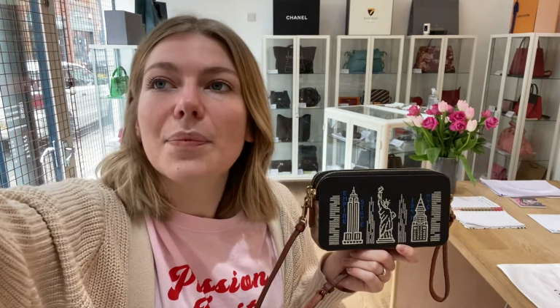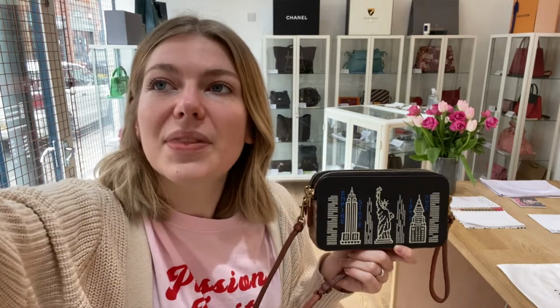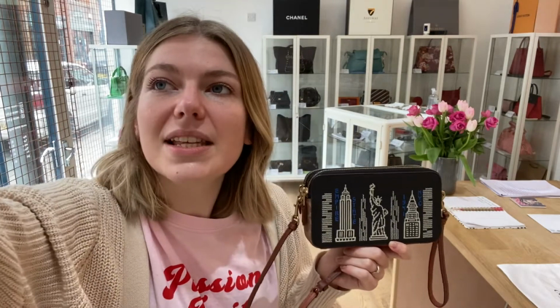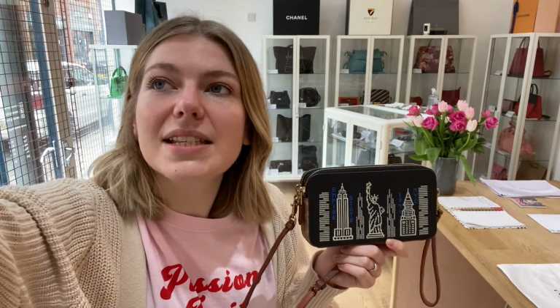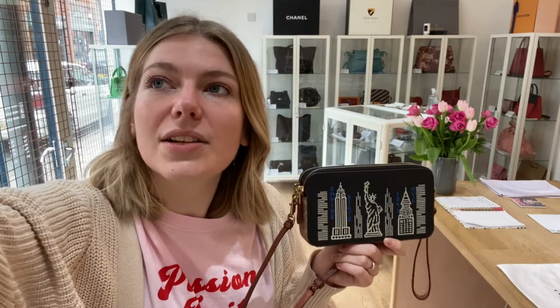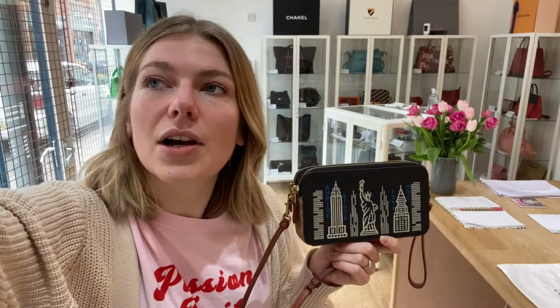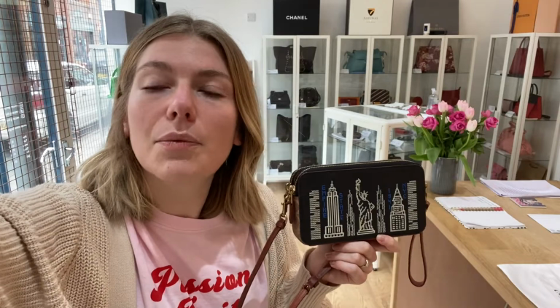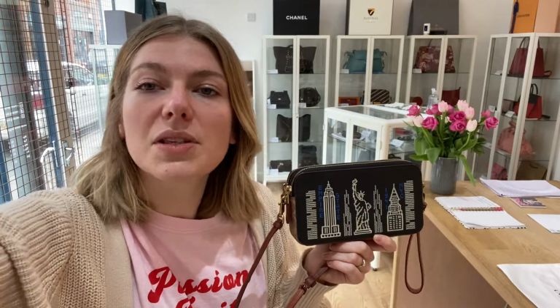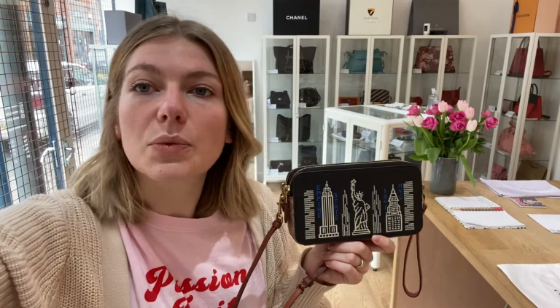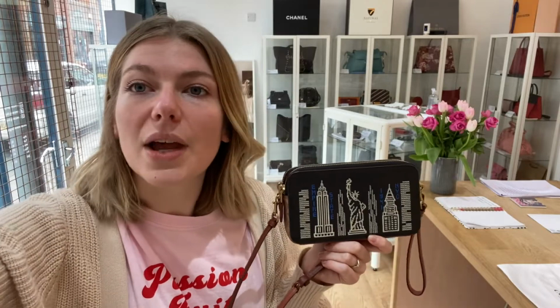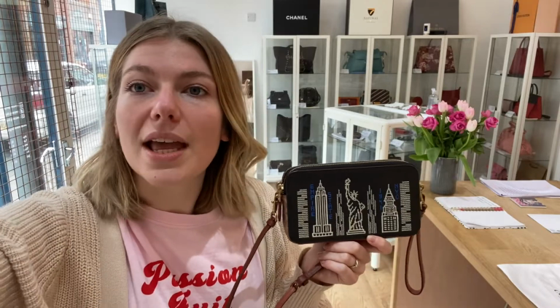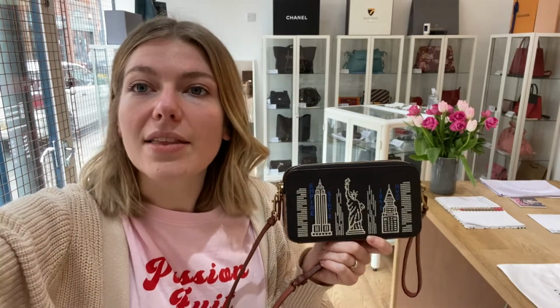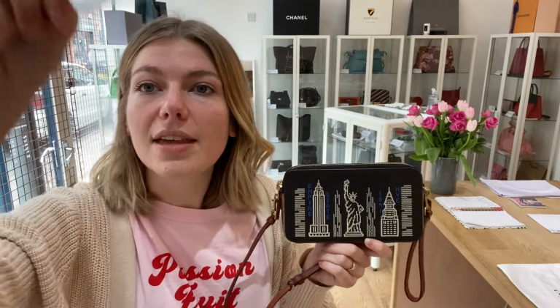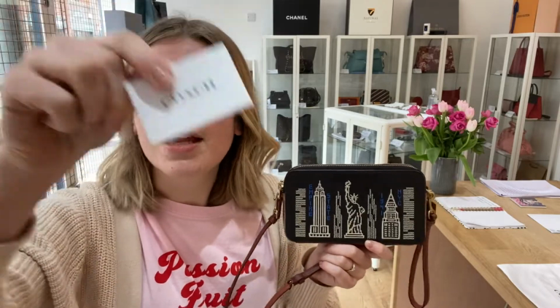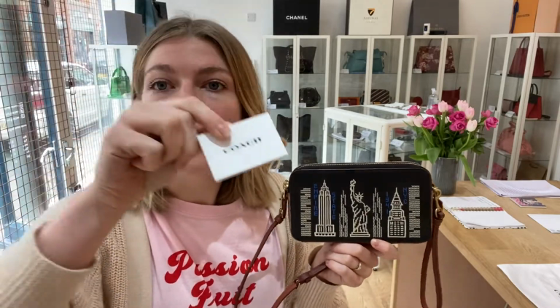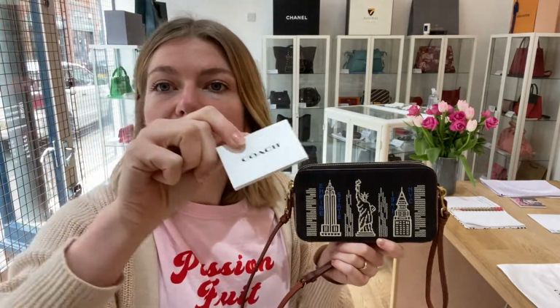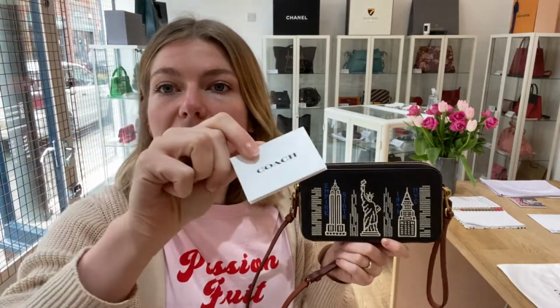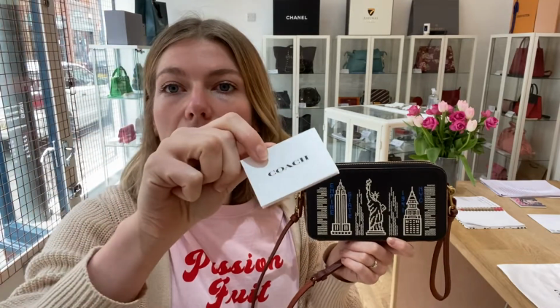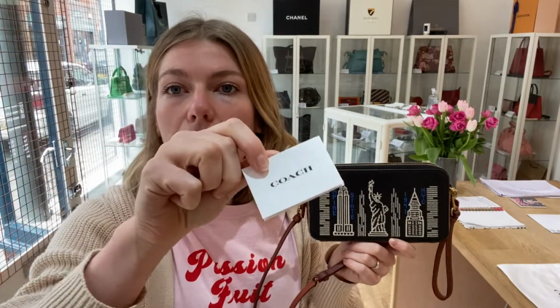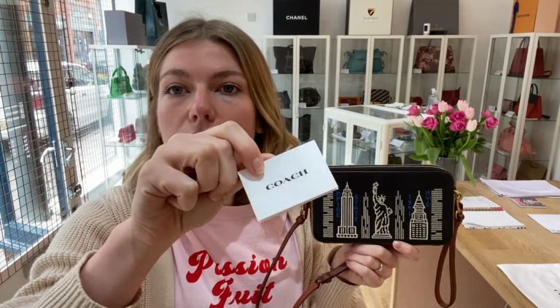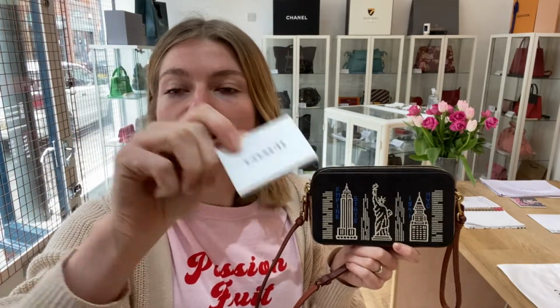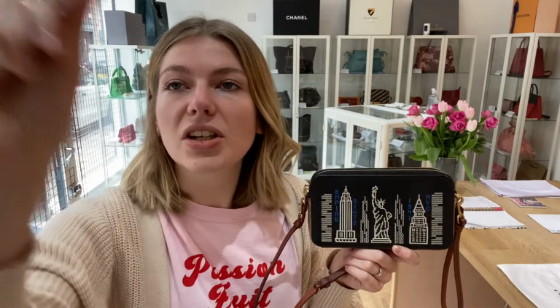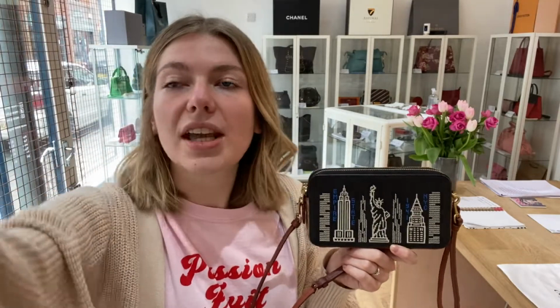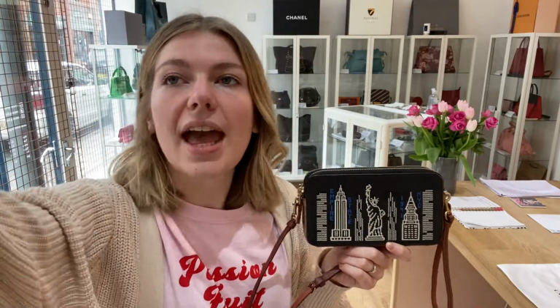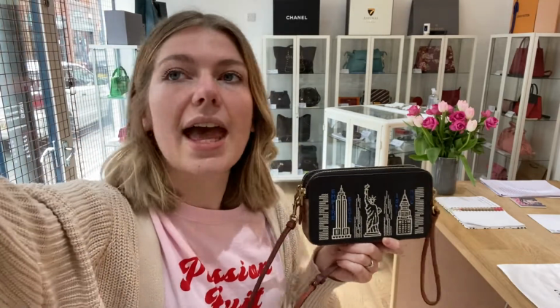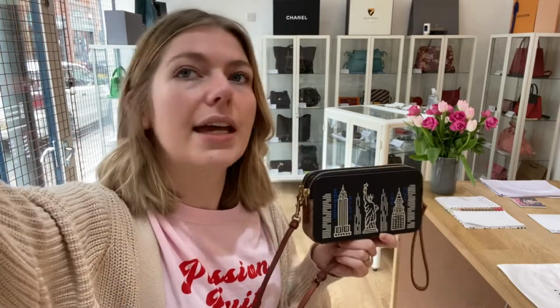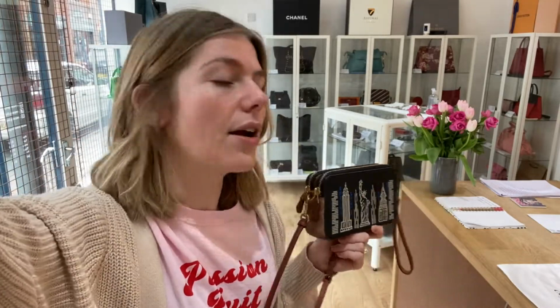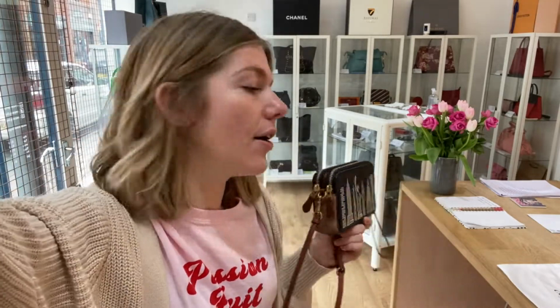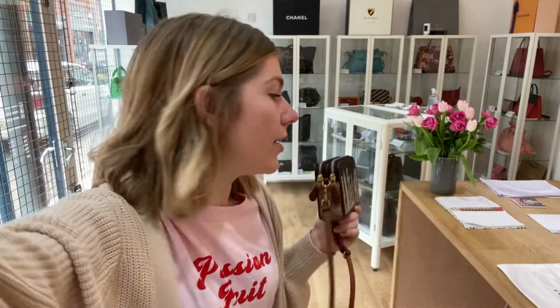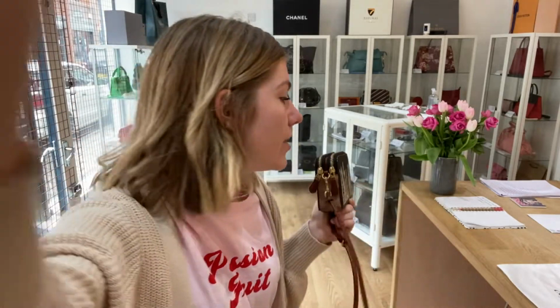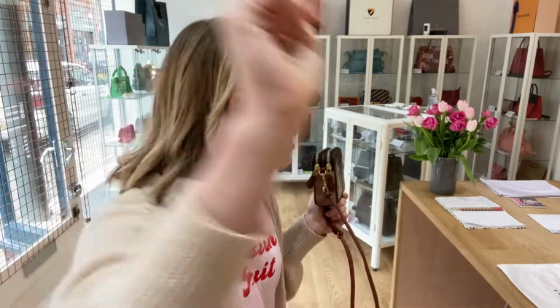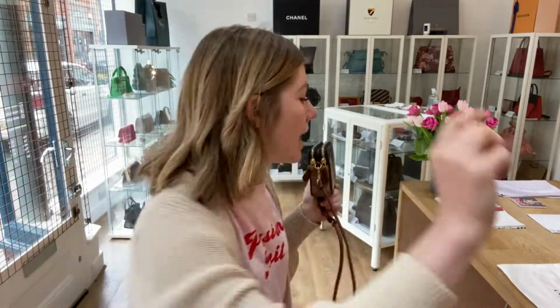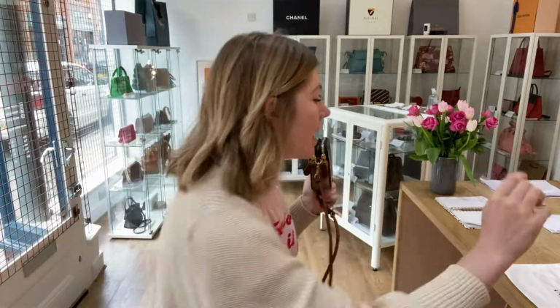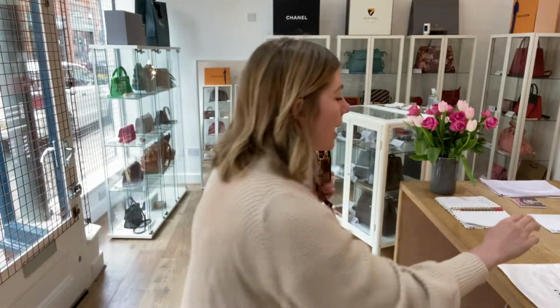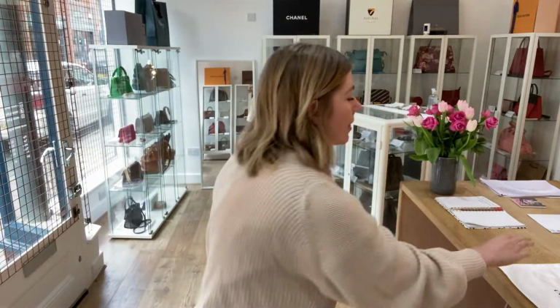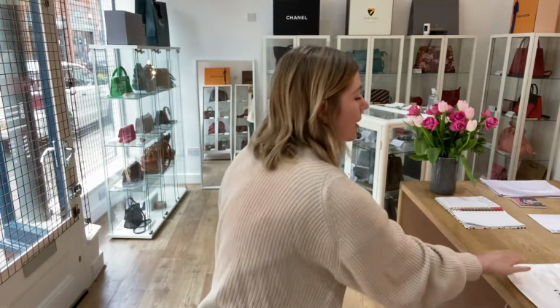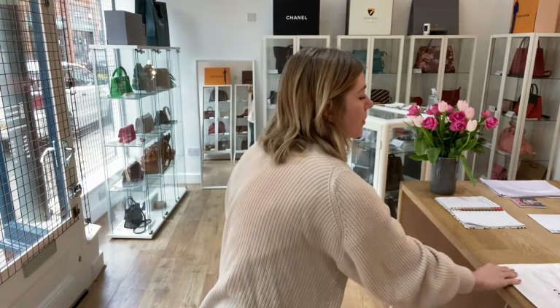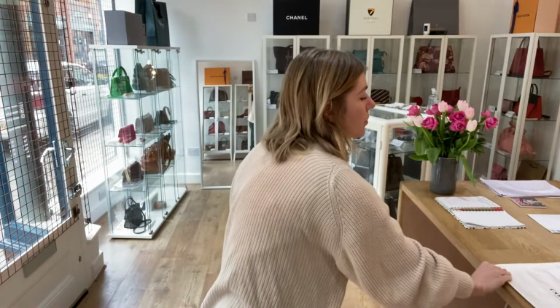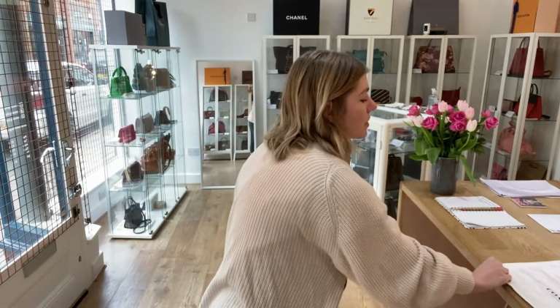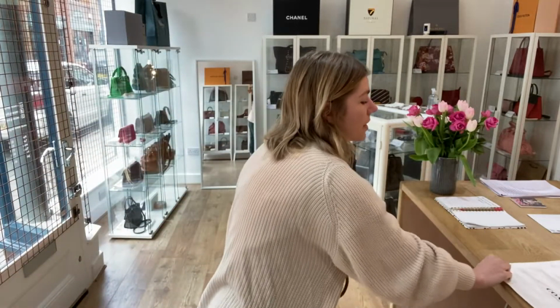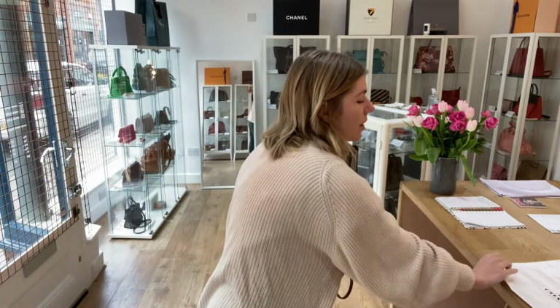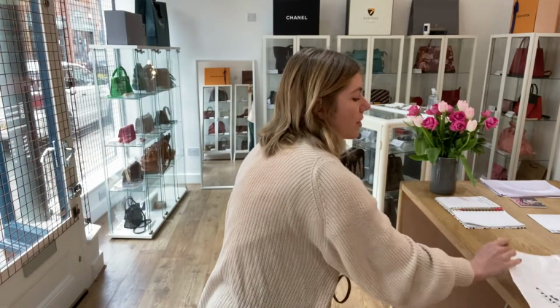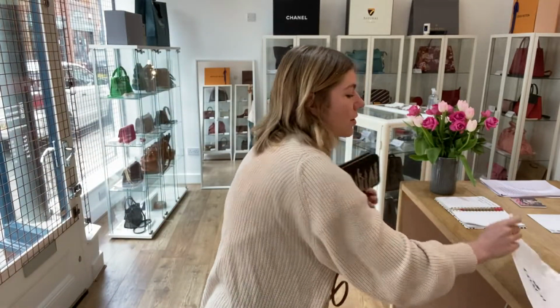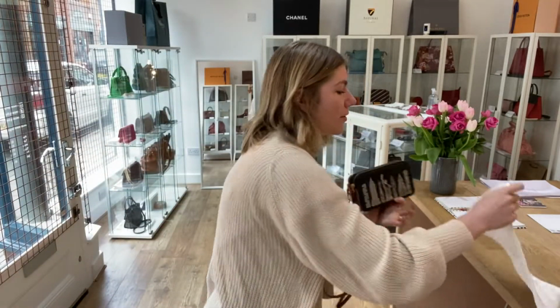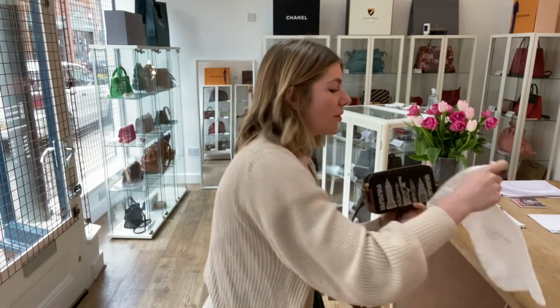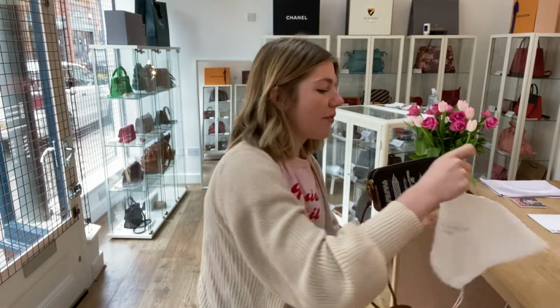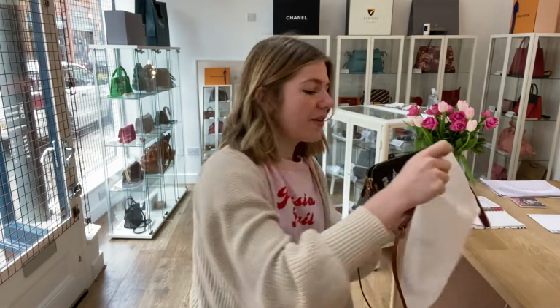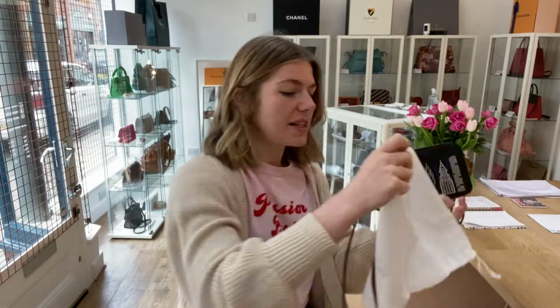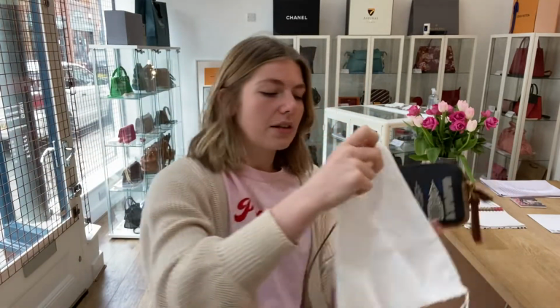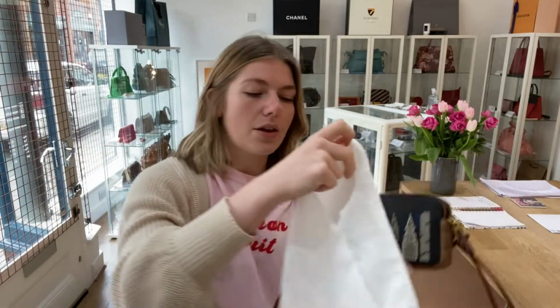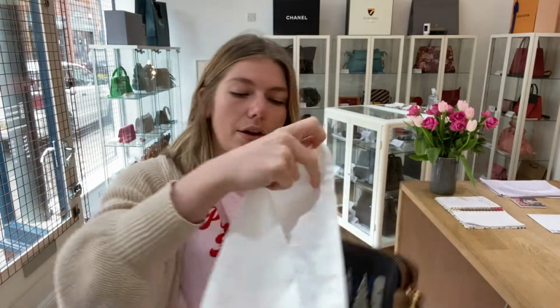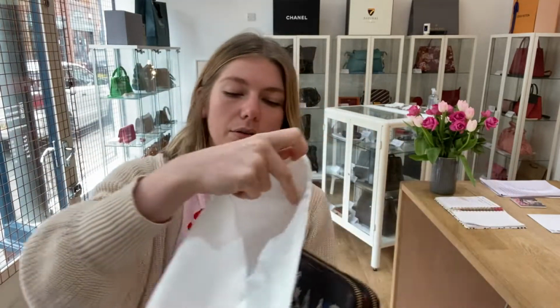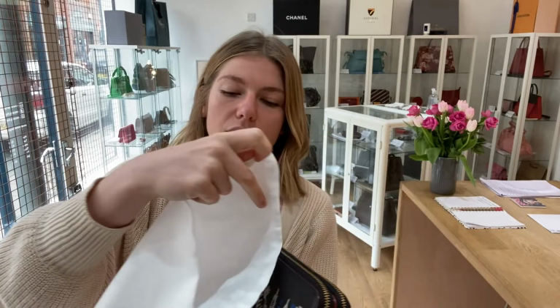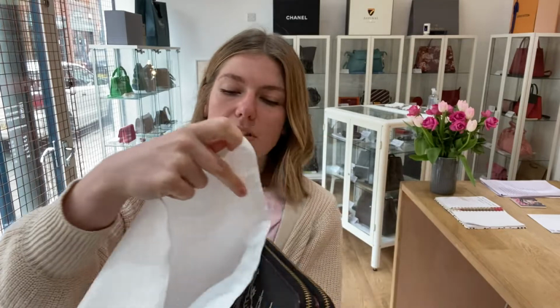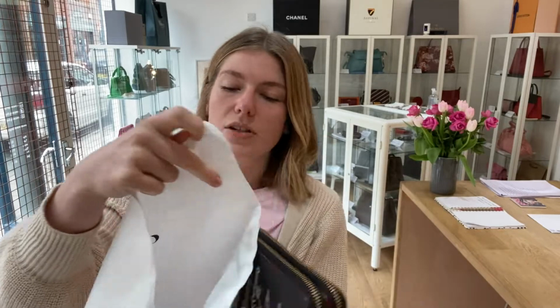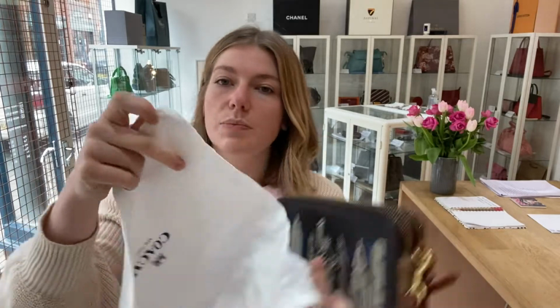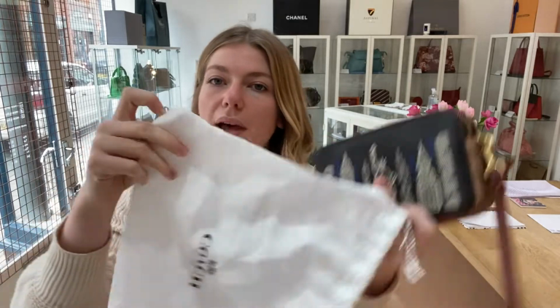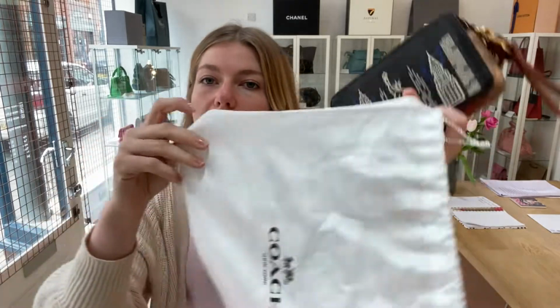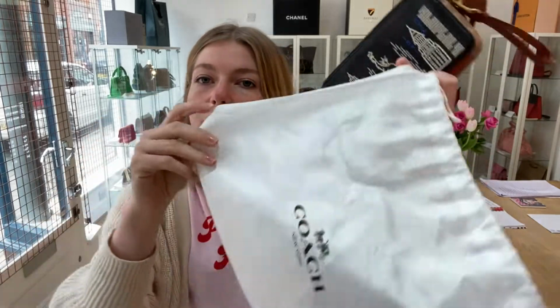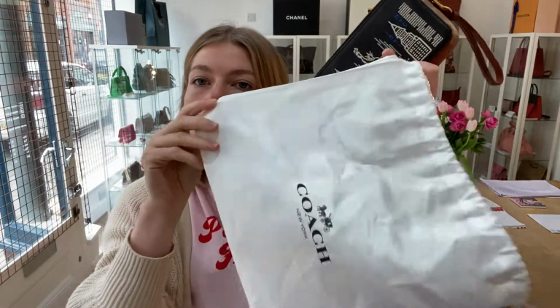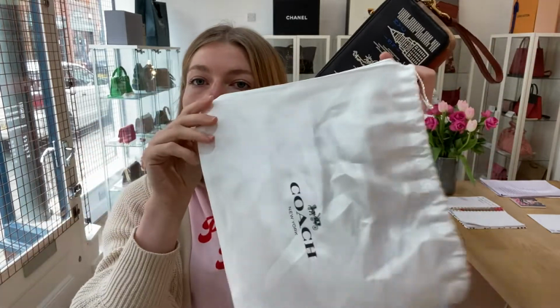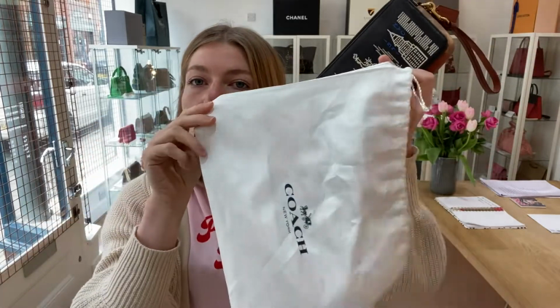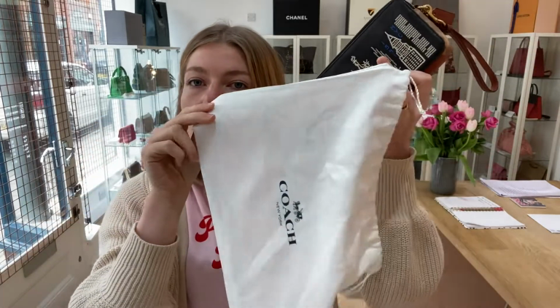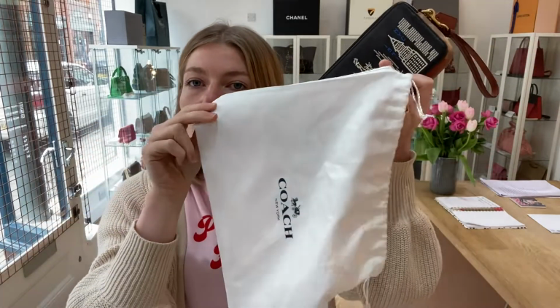This comes with the Coach care card and also you've got this little Coach dust bag as well.